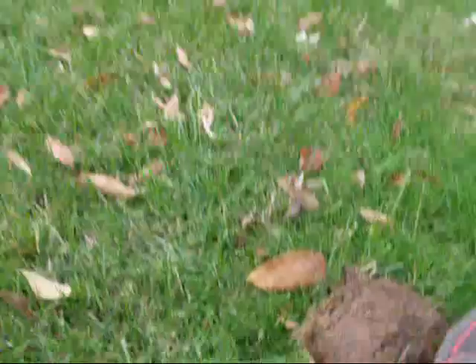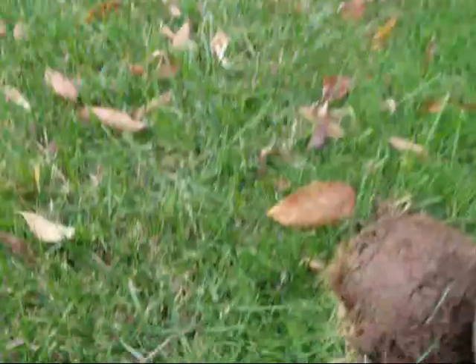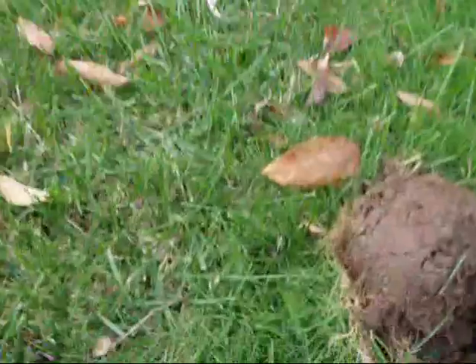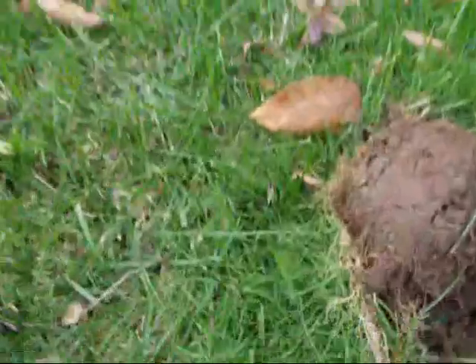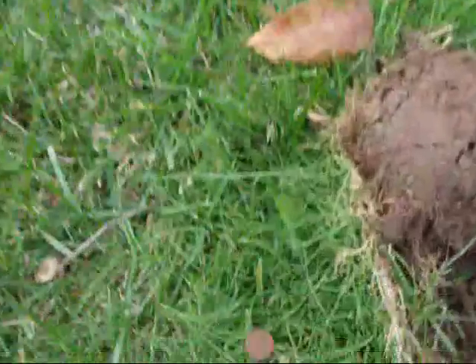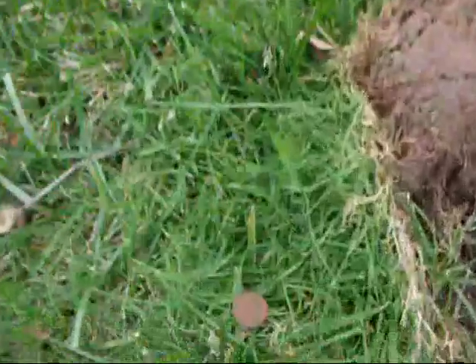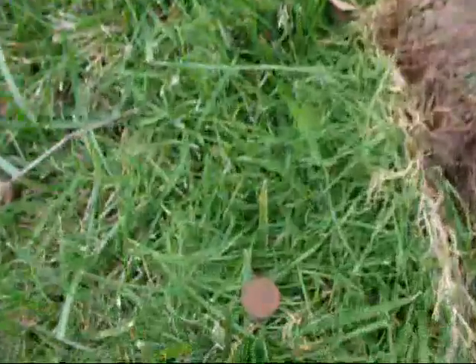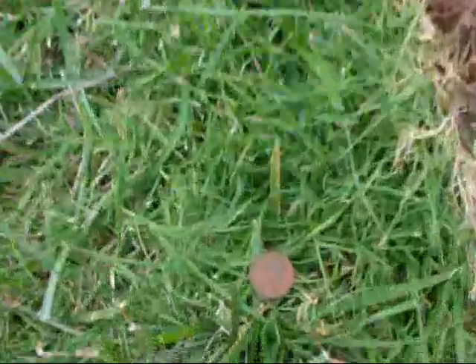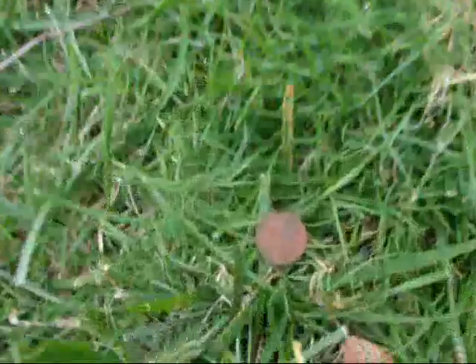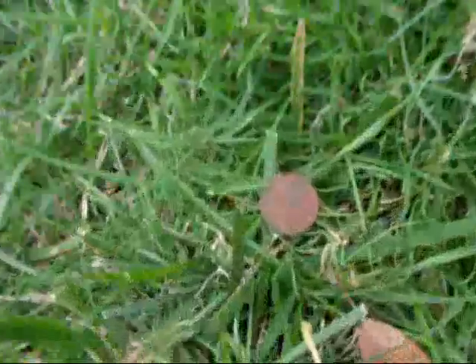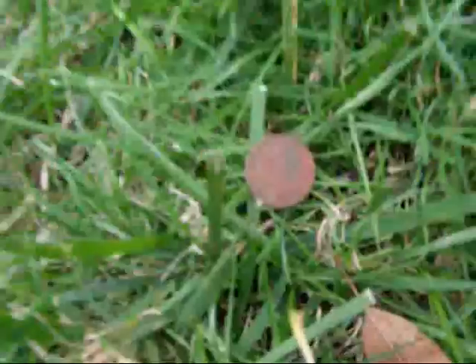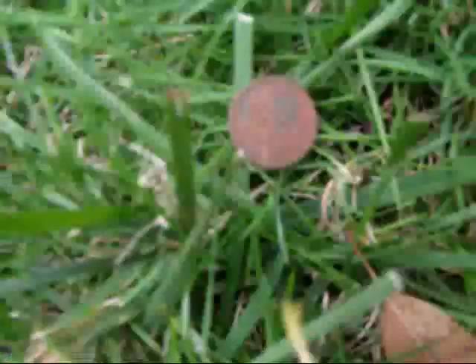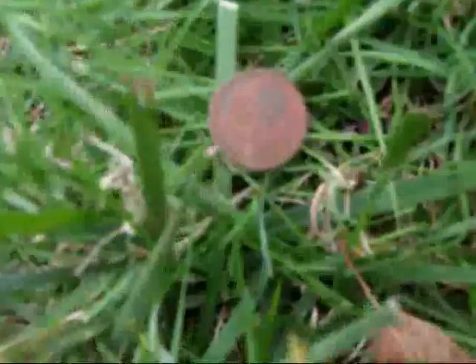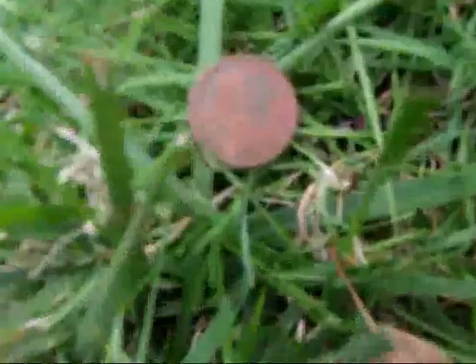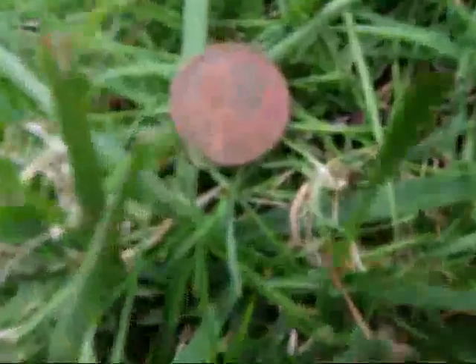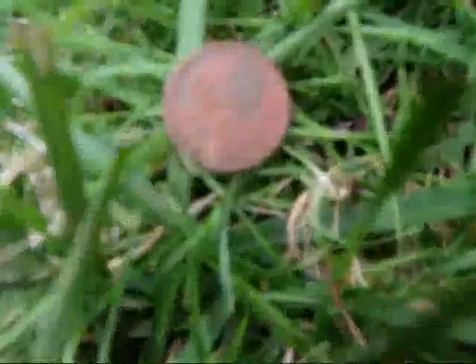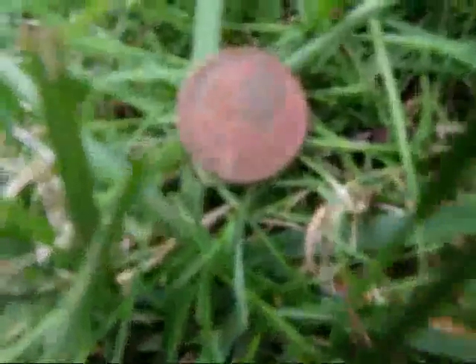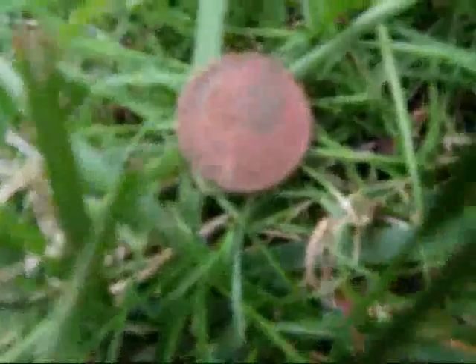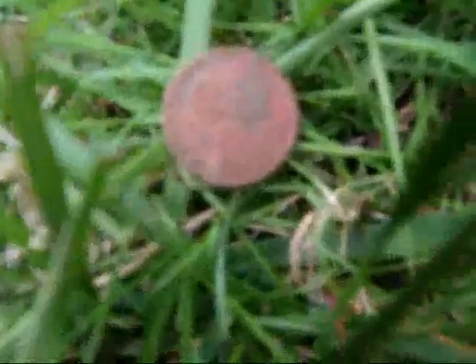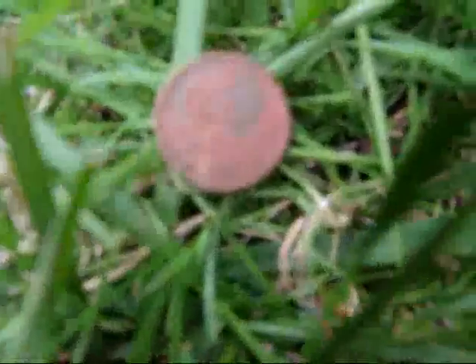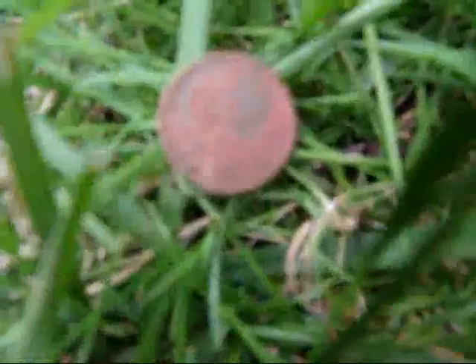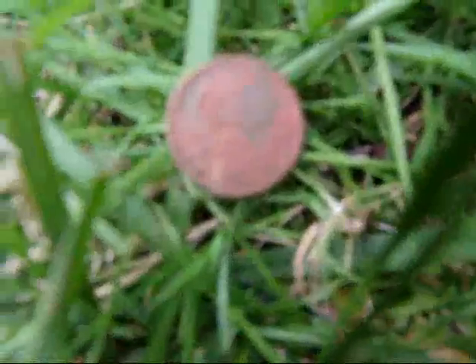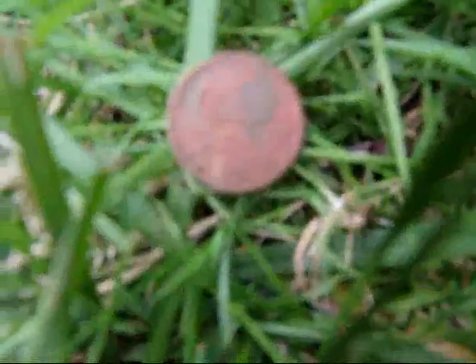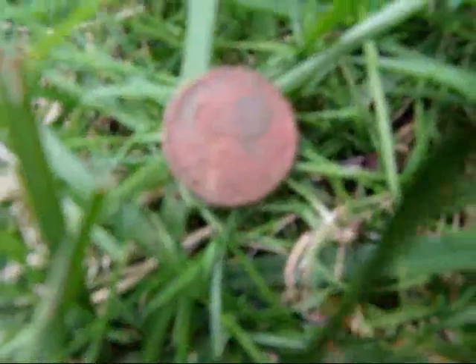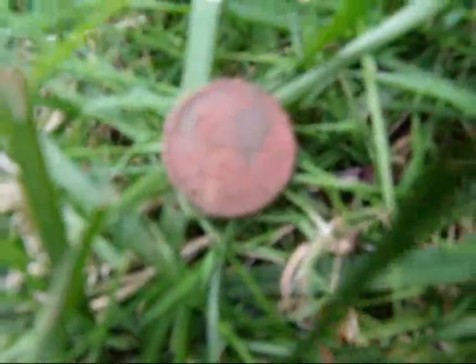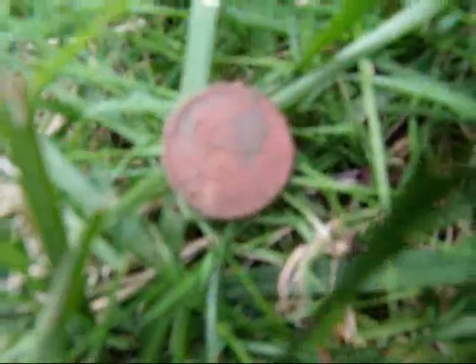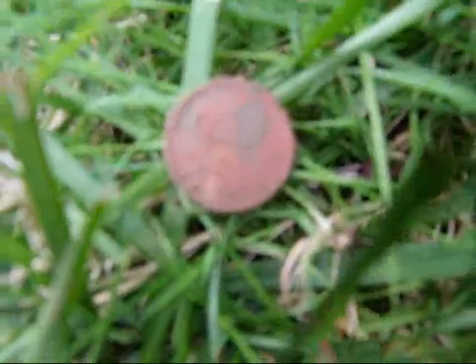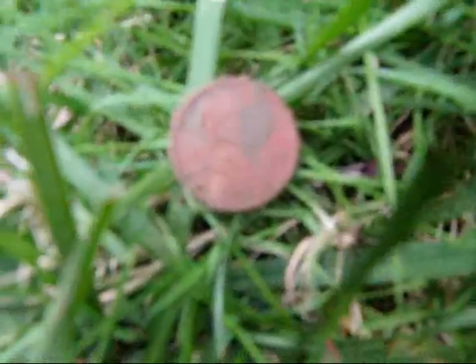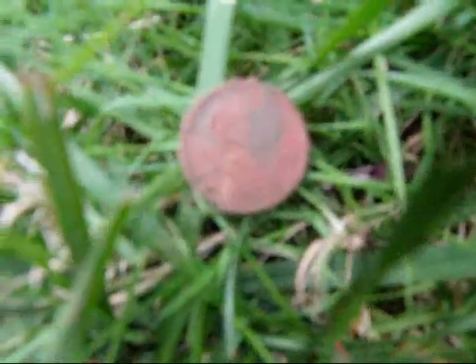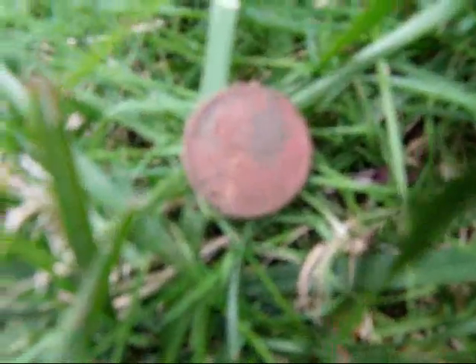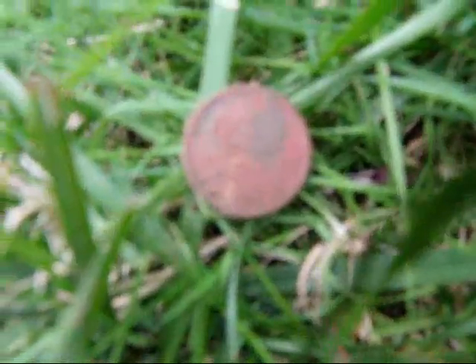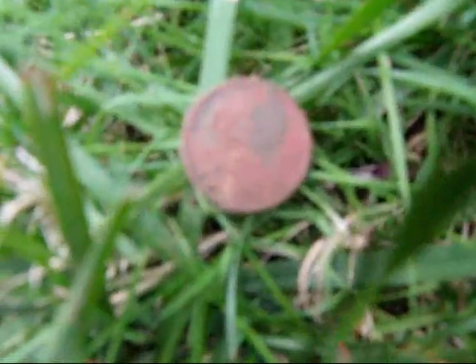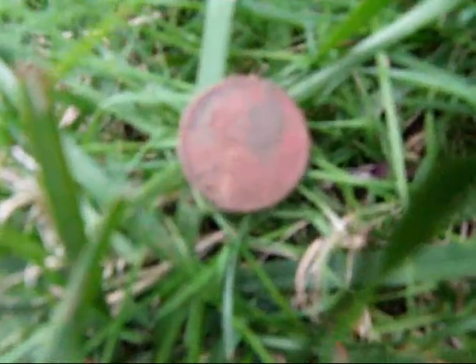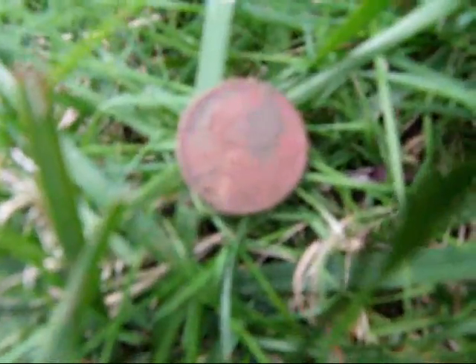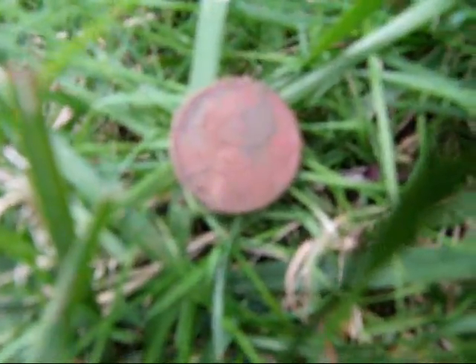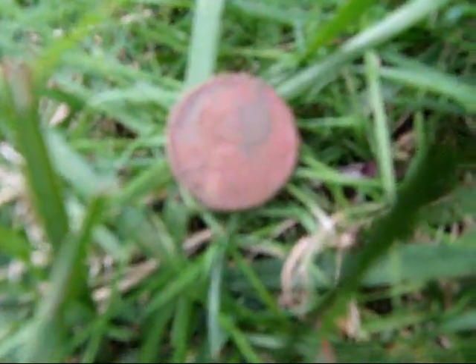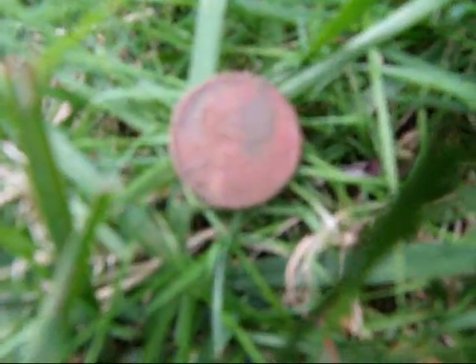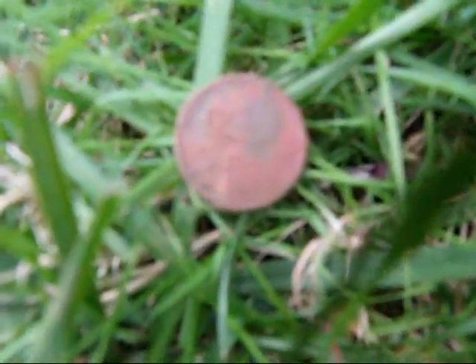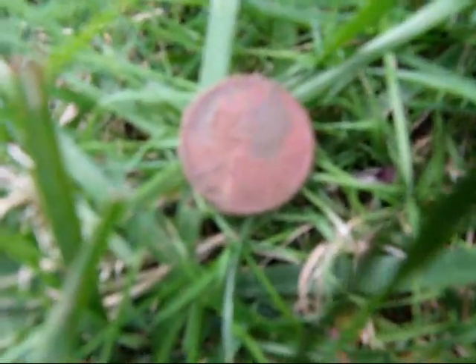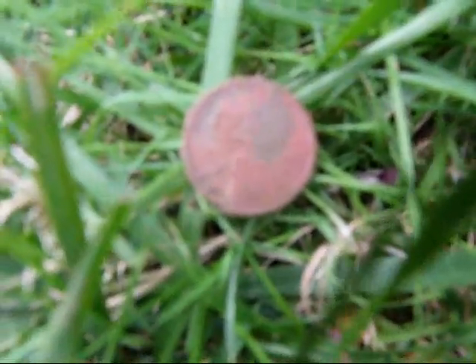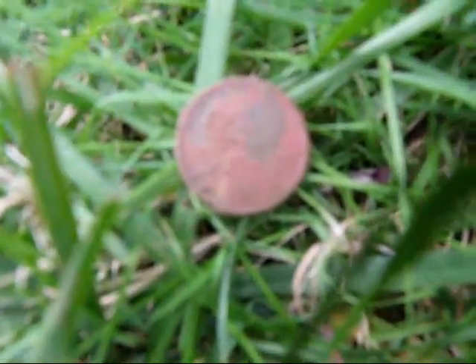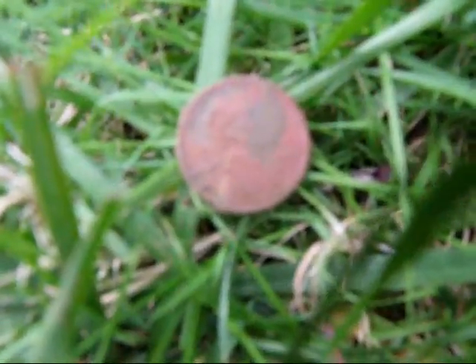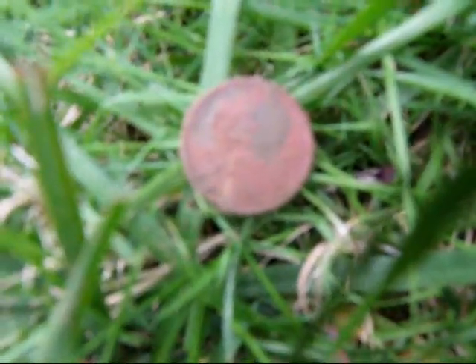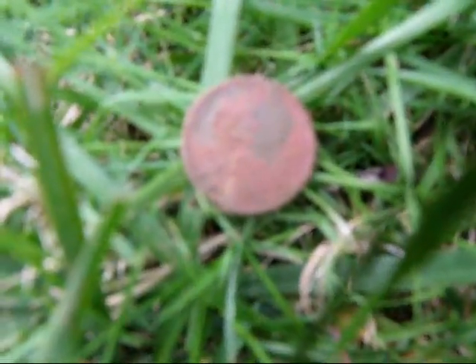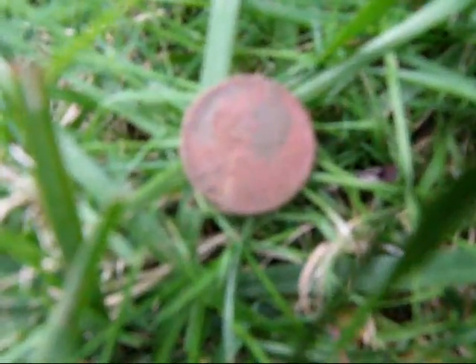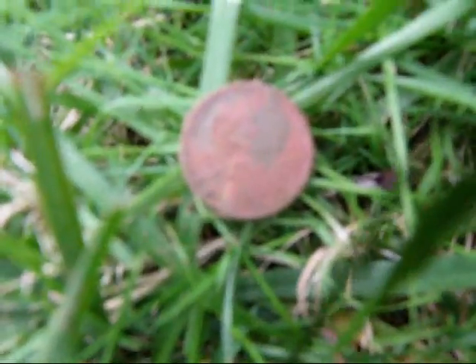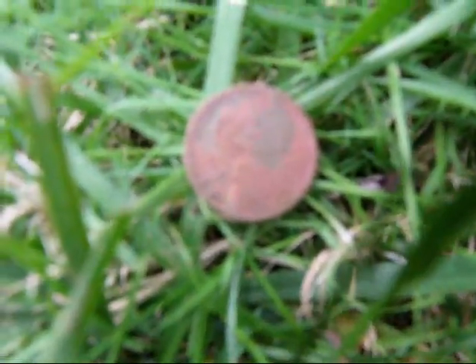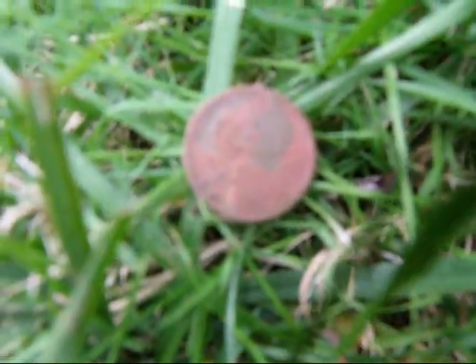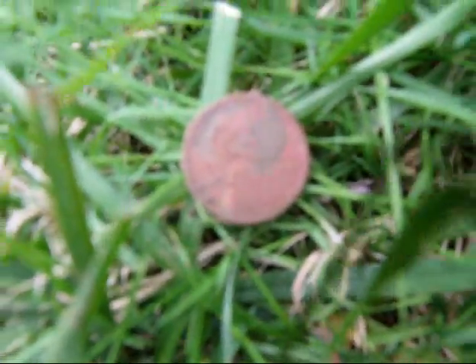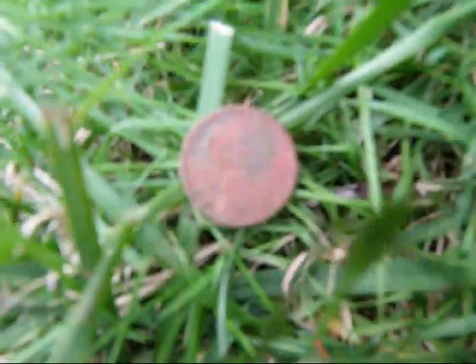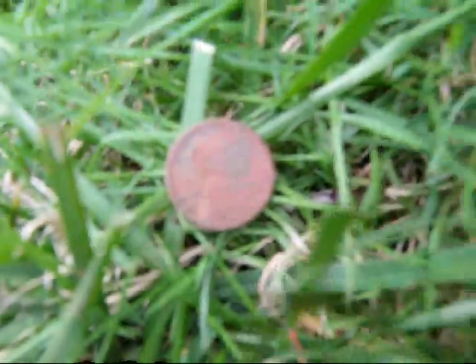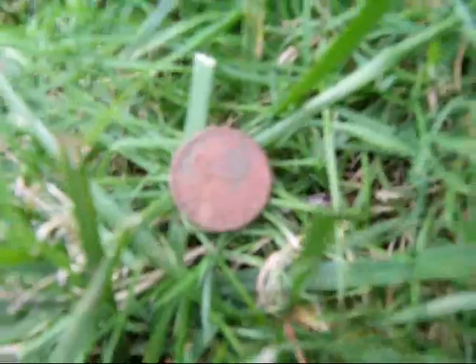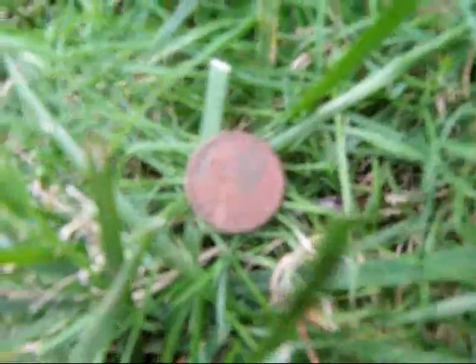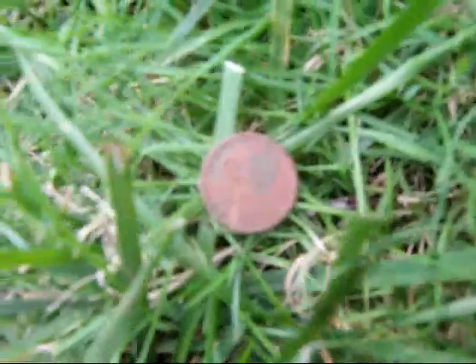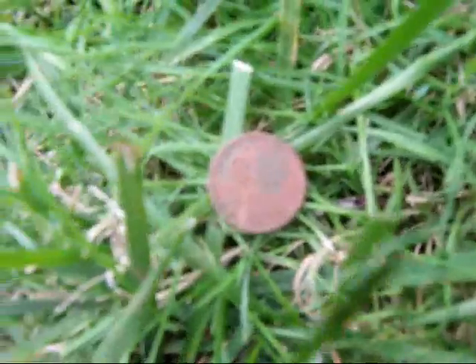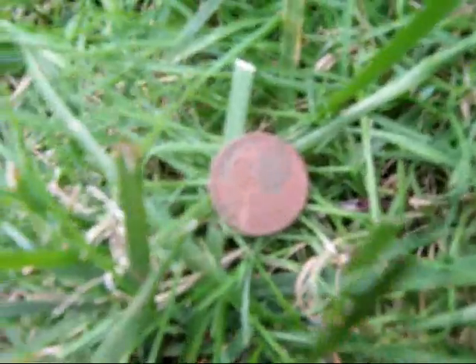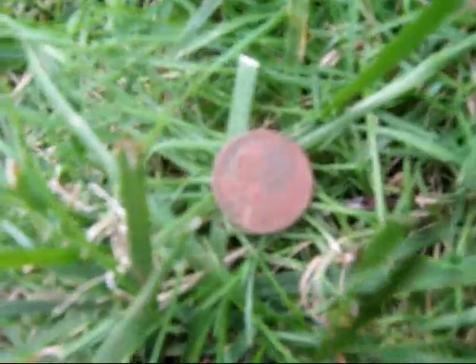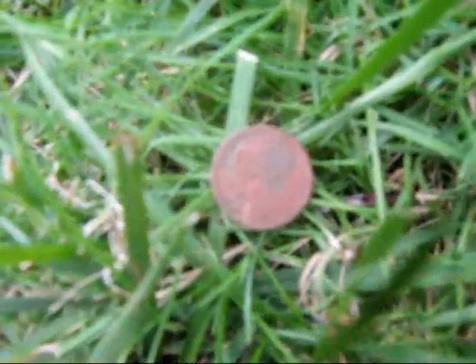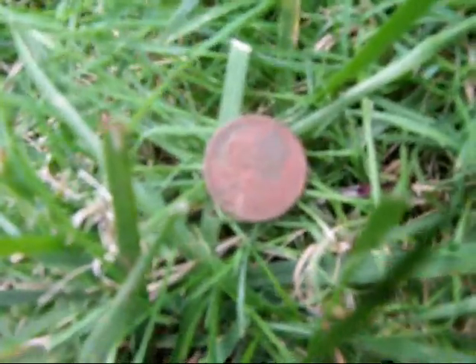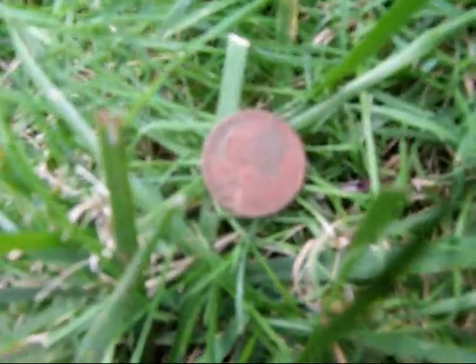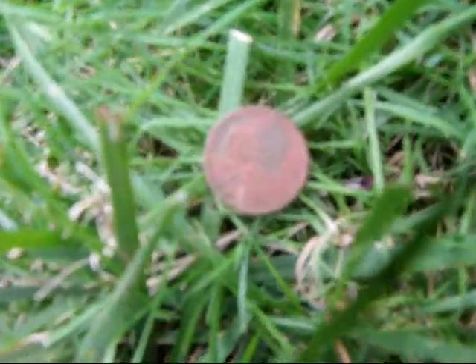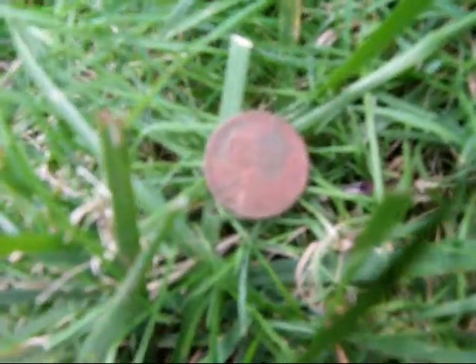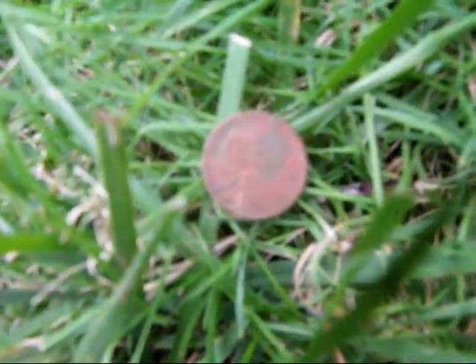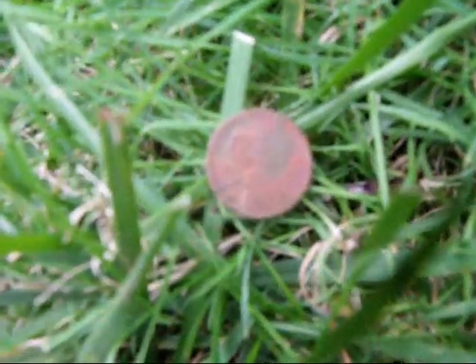First coin. First signal, actually — a 53 wheat penny.